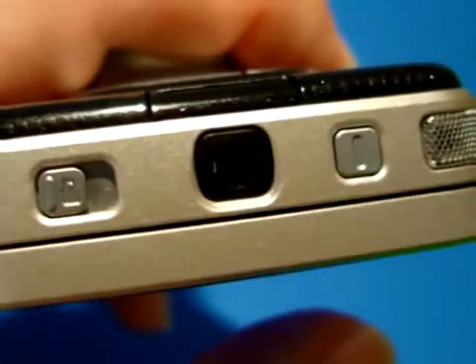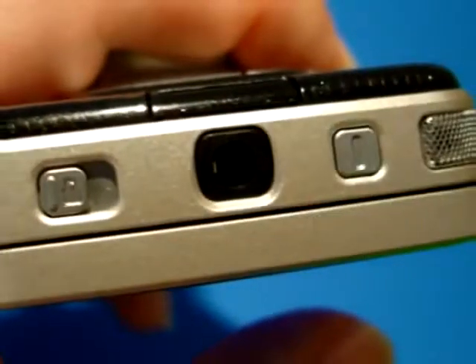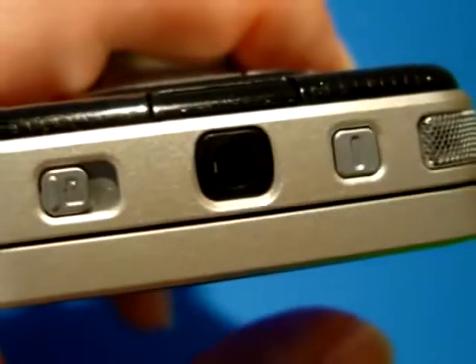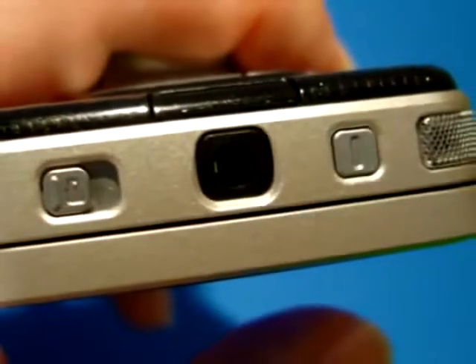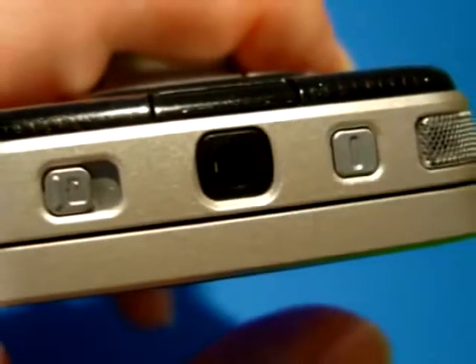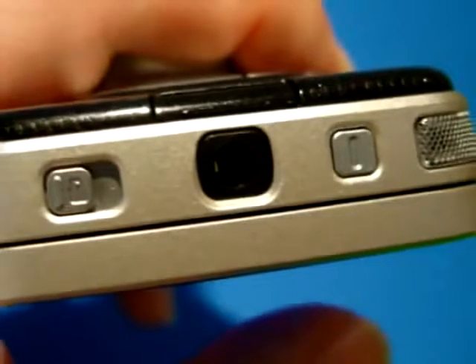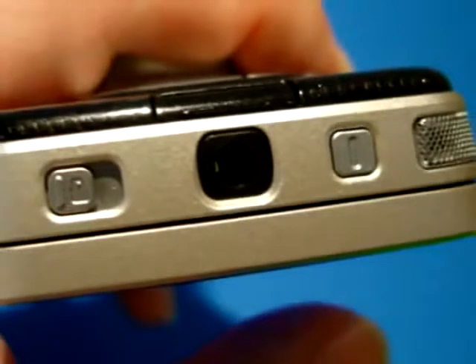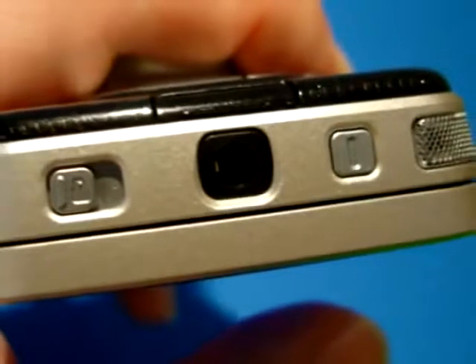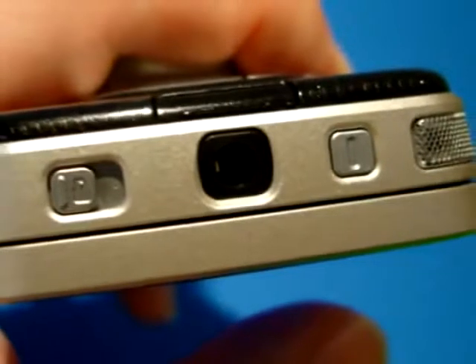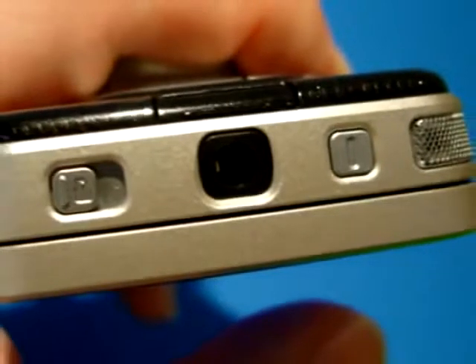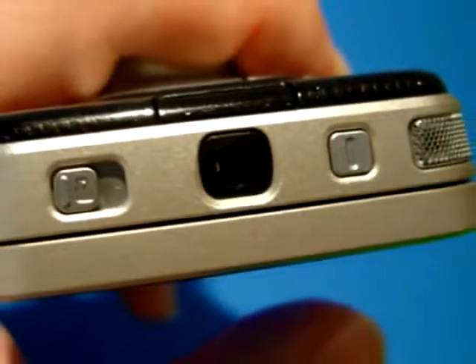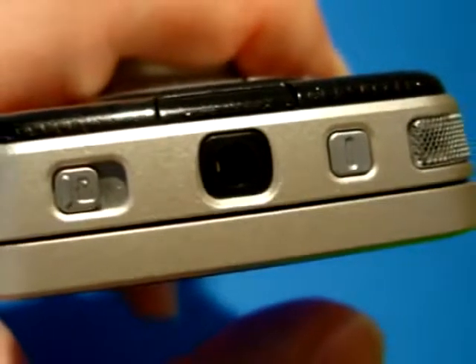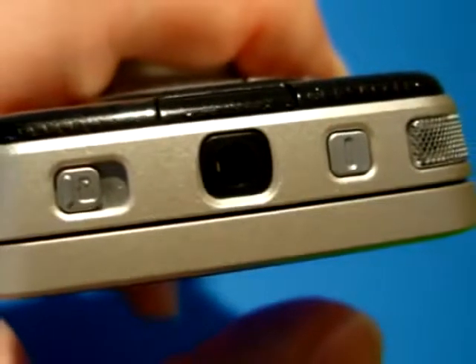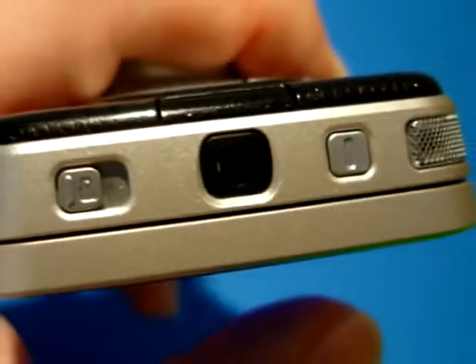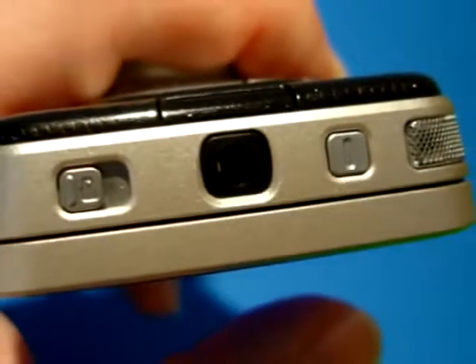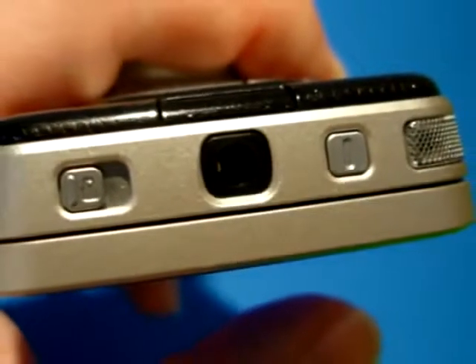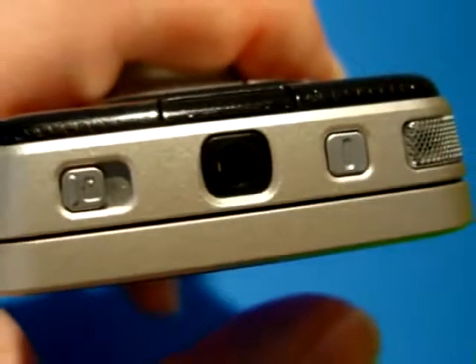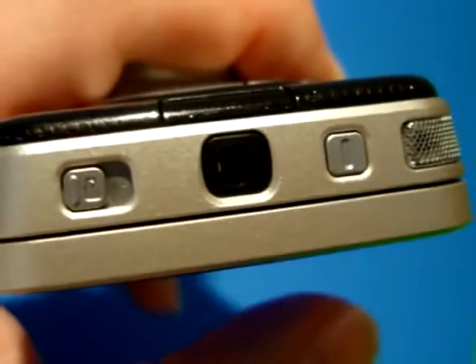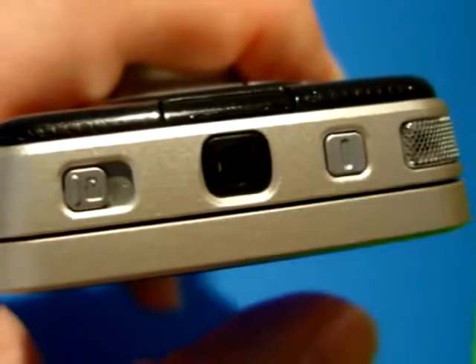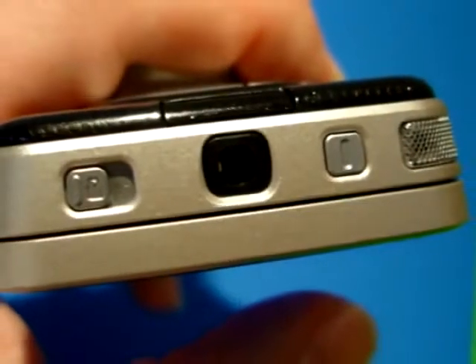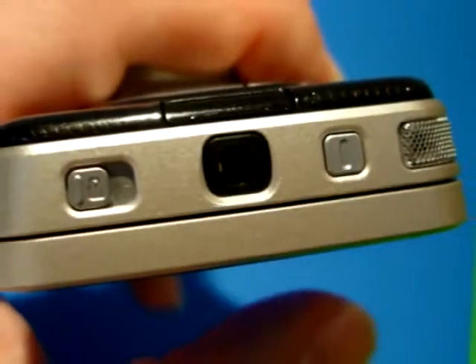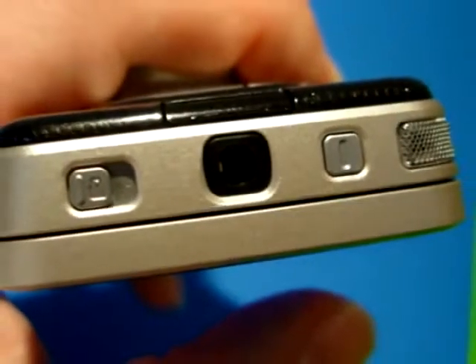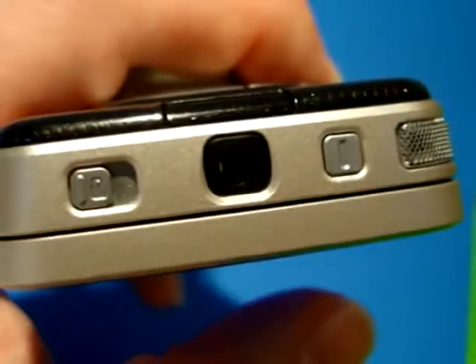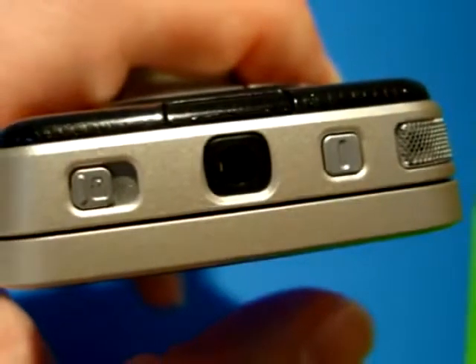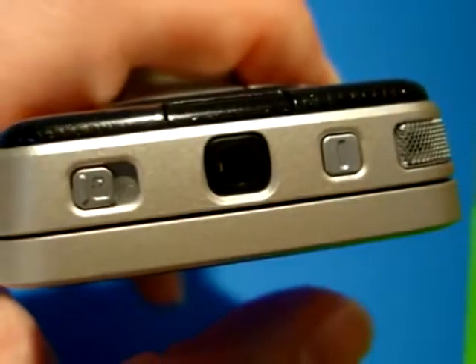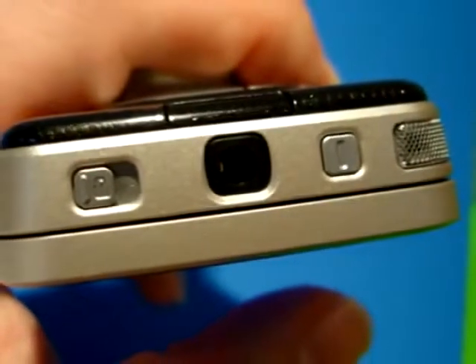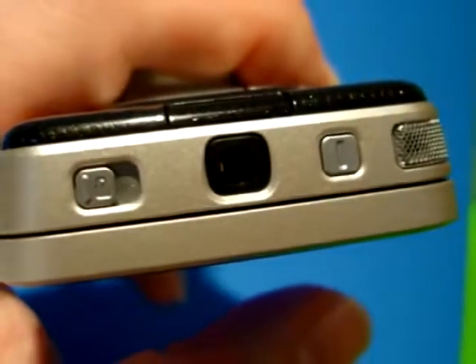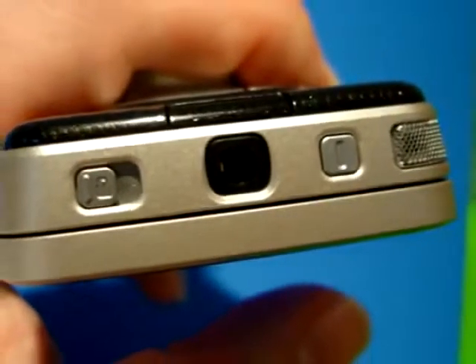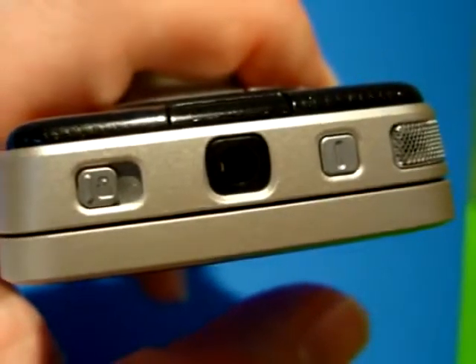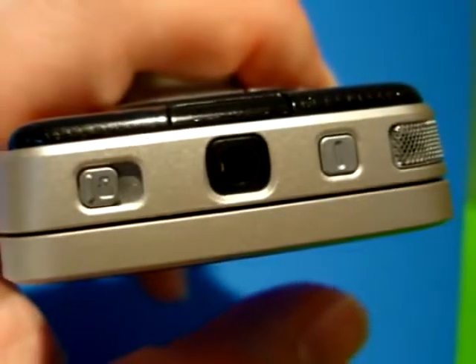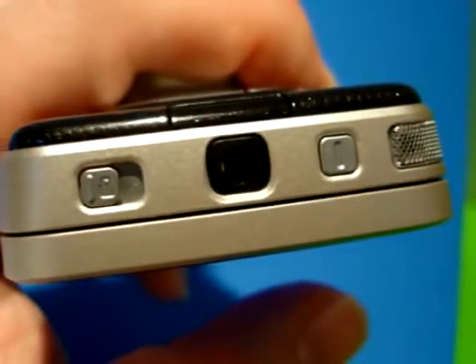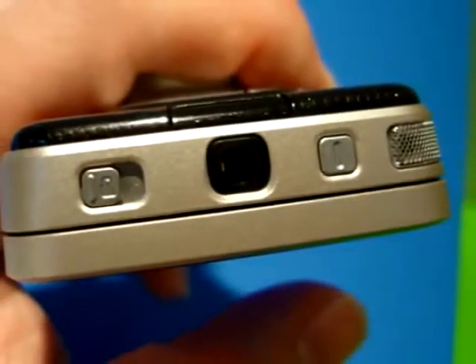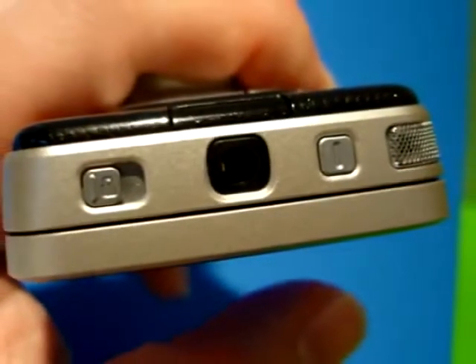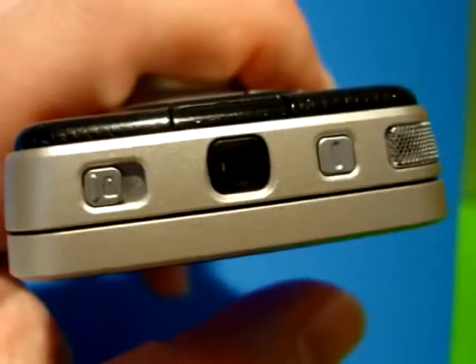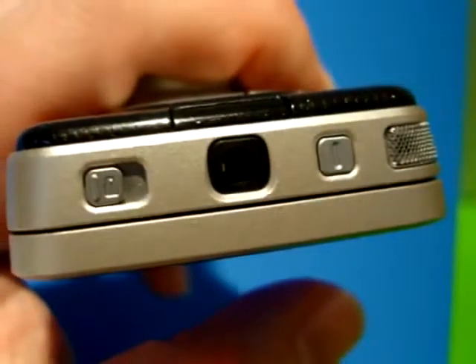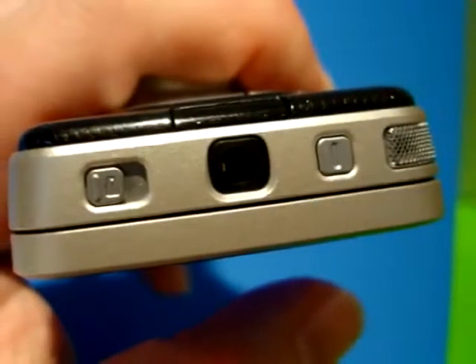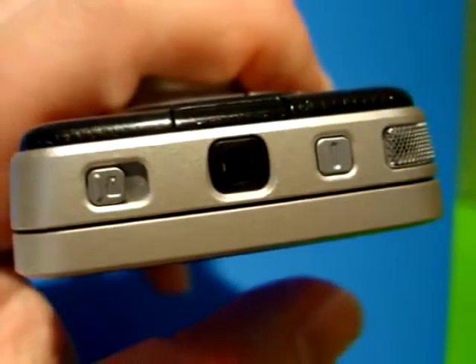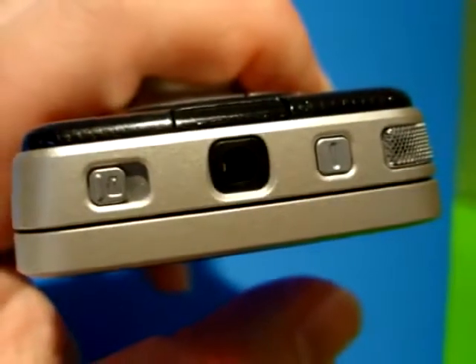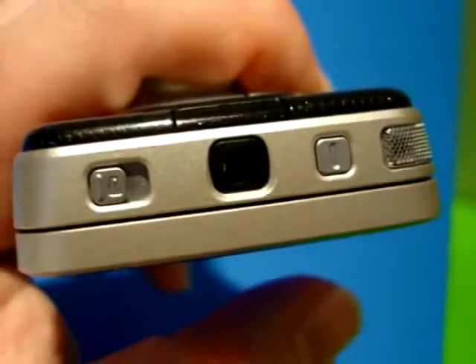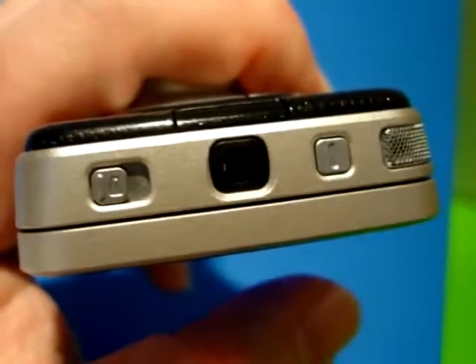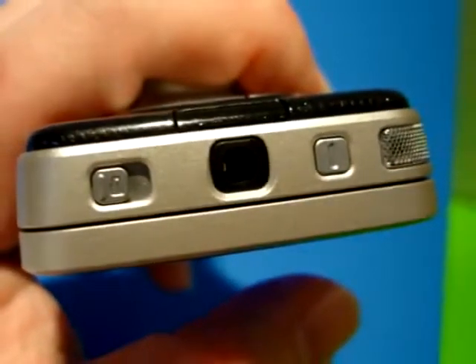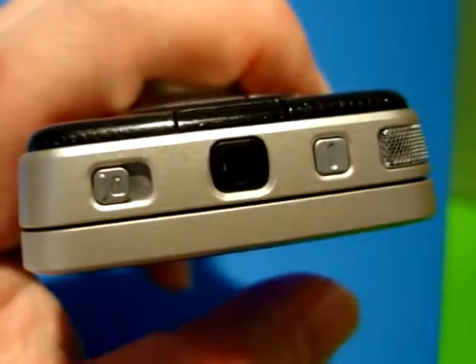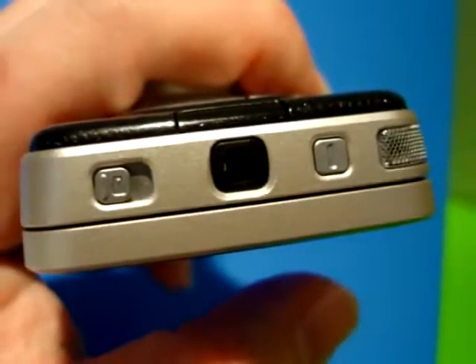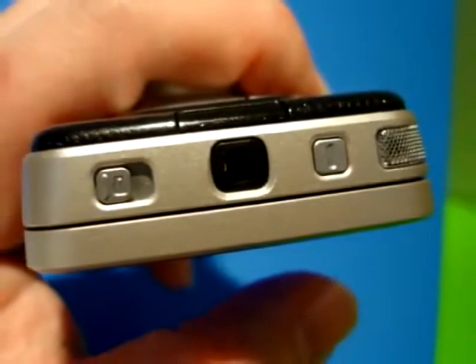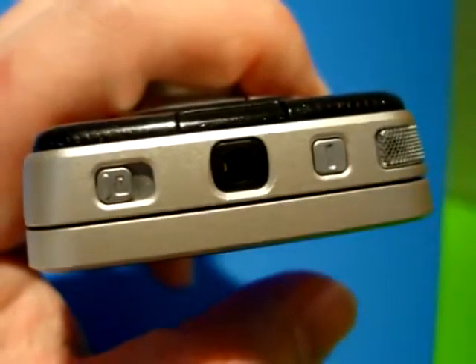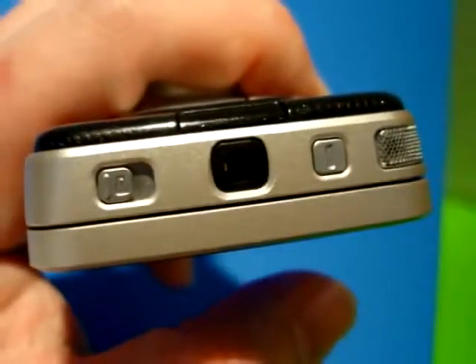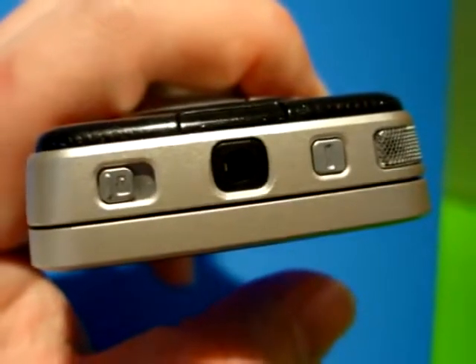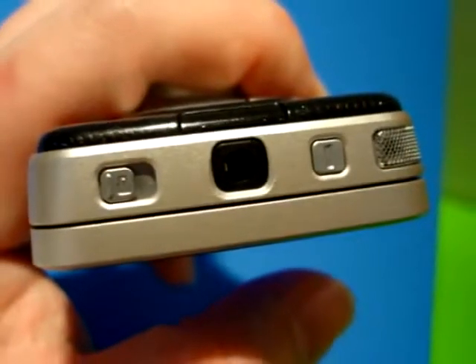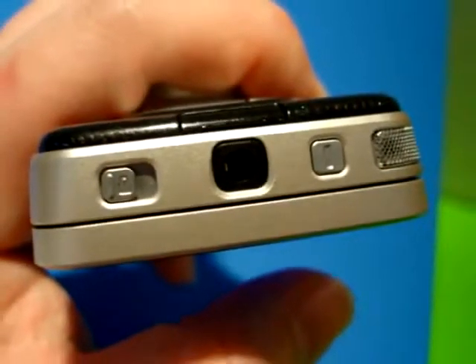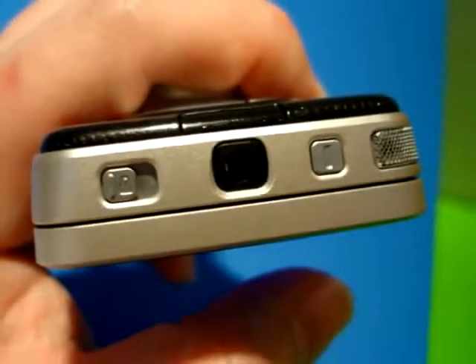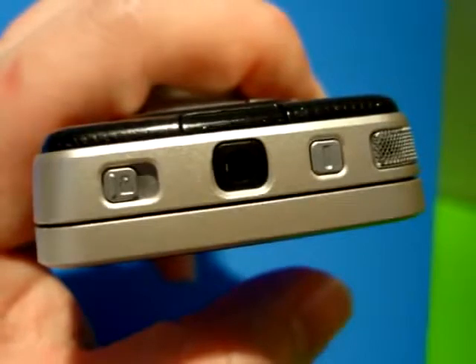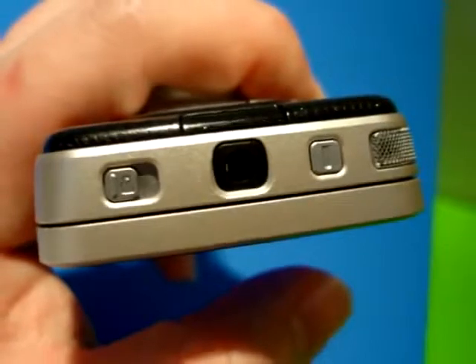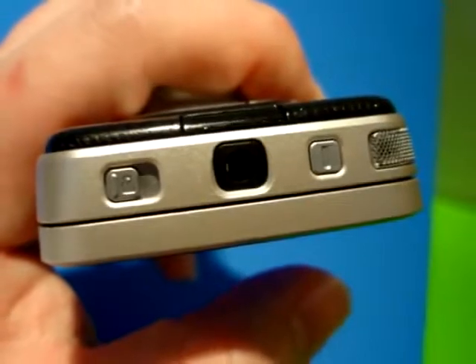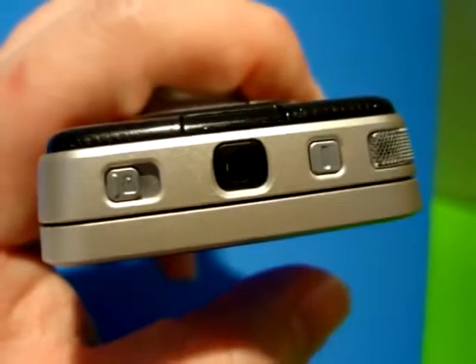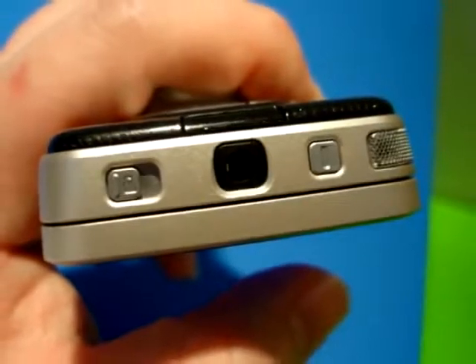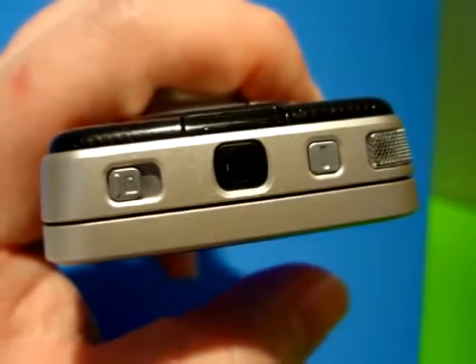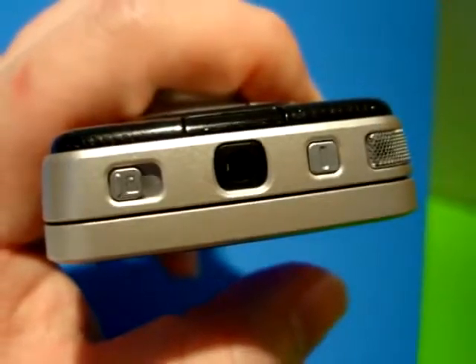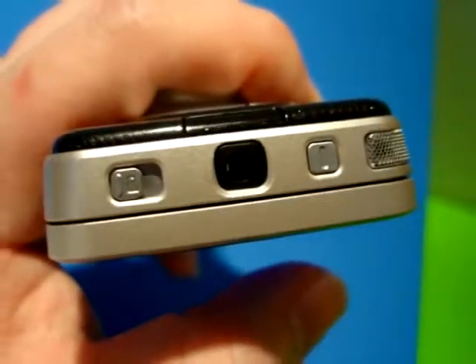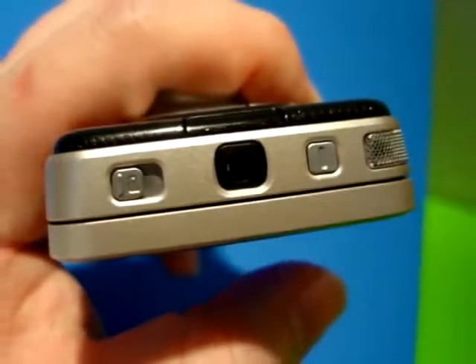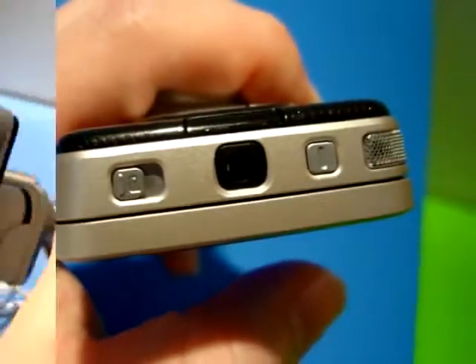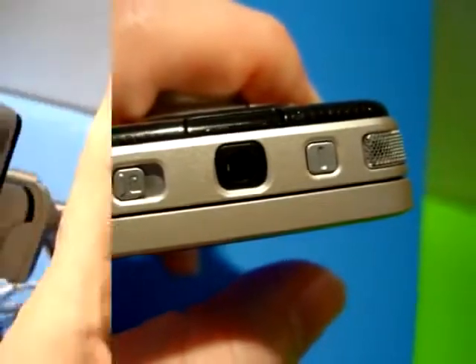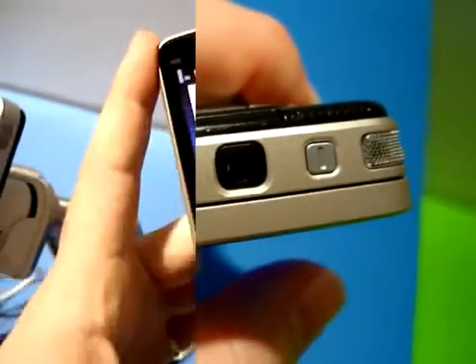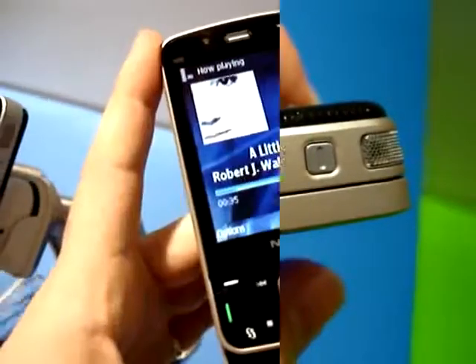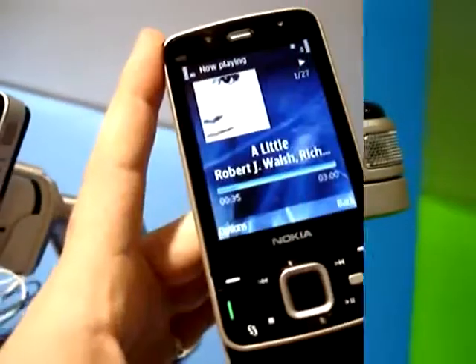The top of the device has, left to right, the lock key, a 3.5mm audio jack — also used for TV out — and of course a power key.